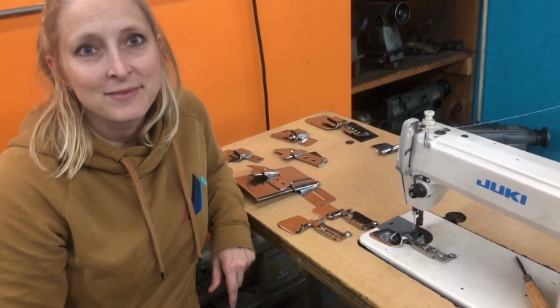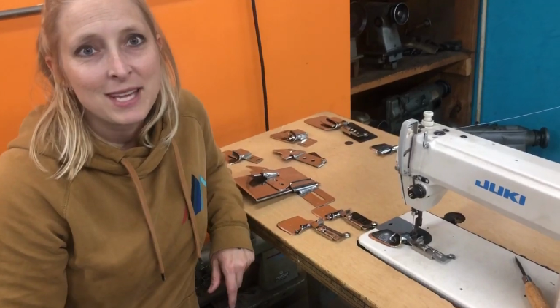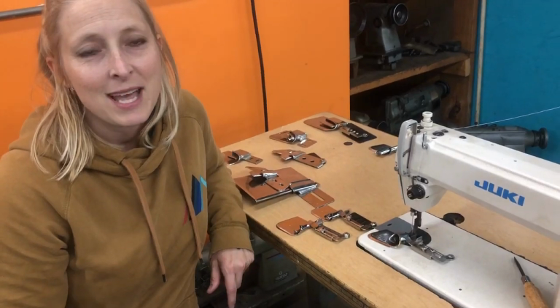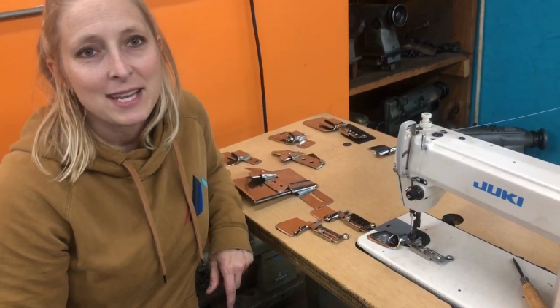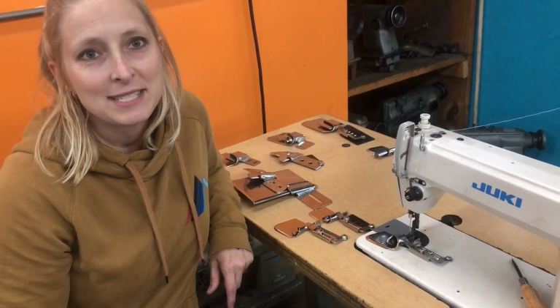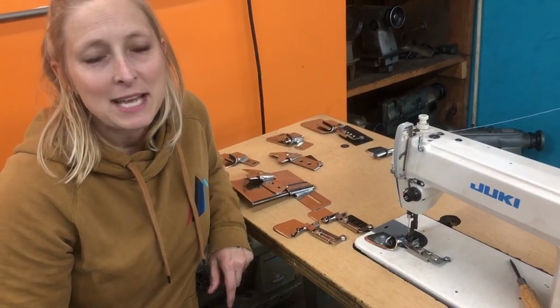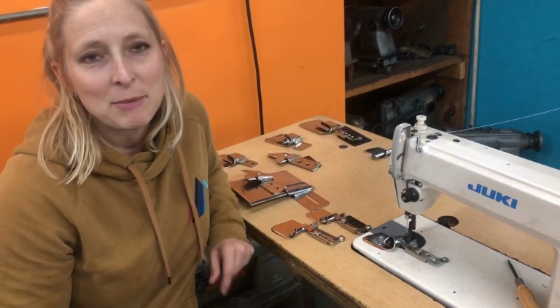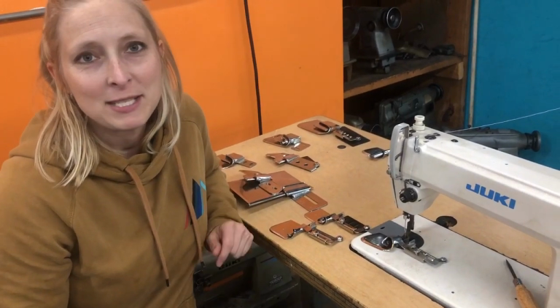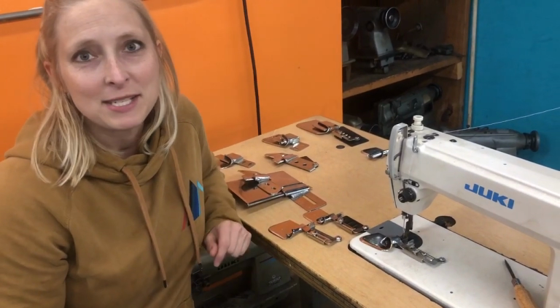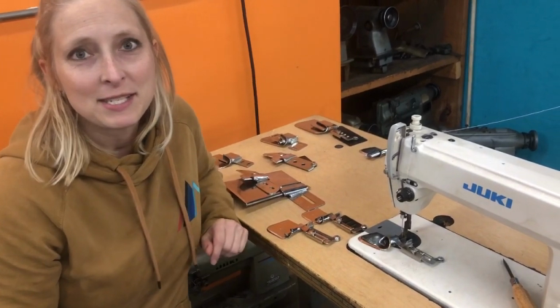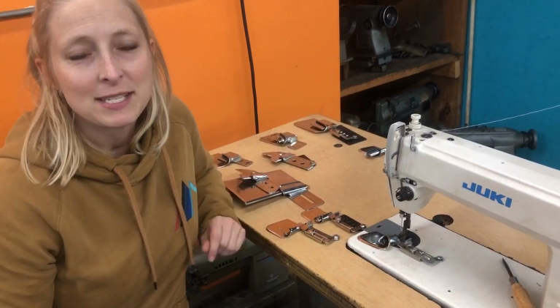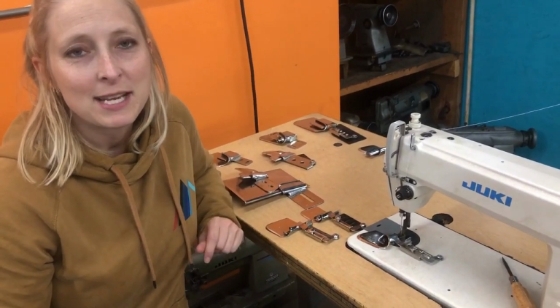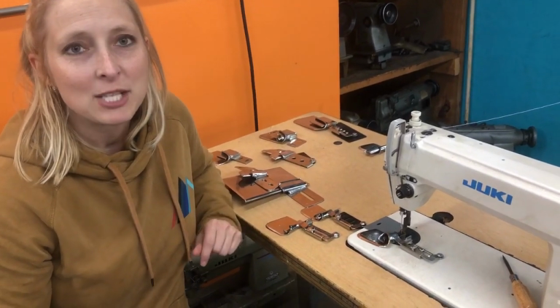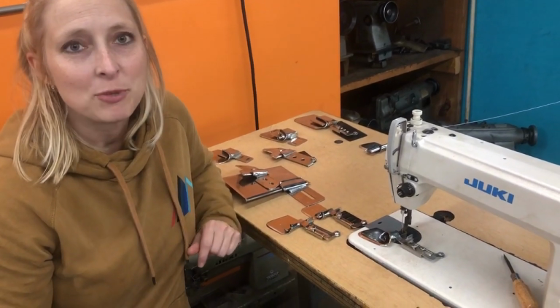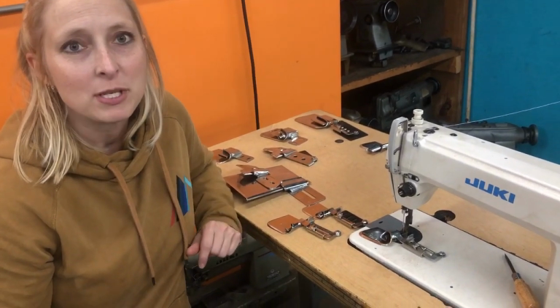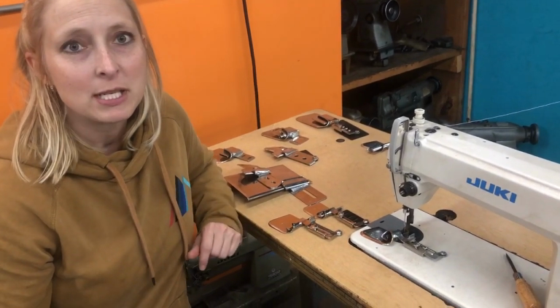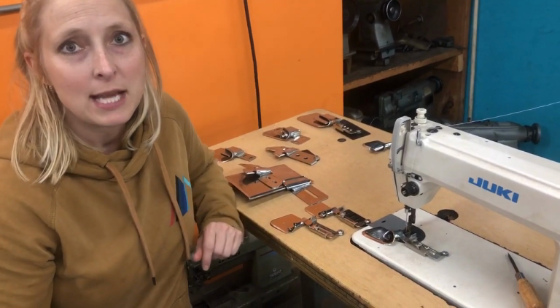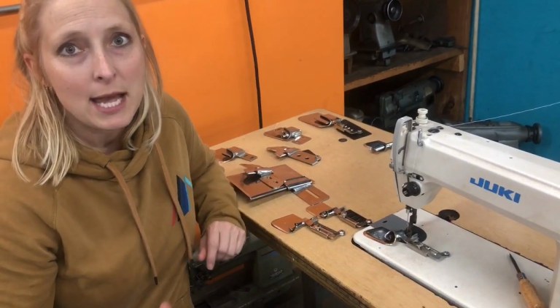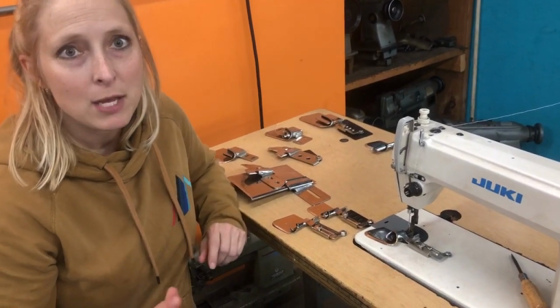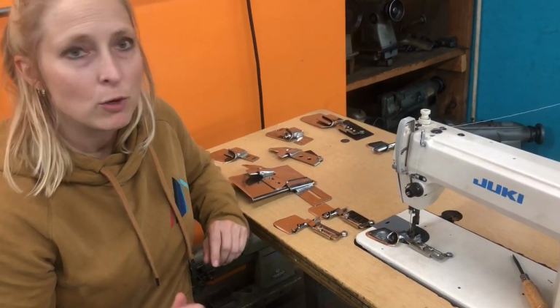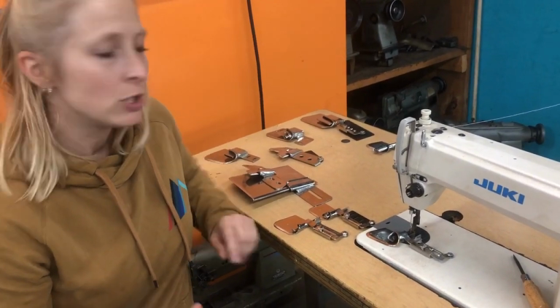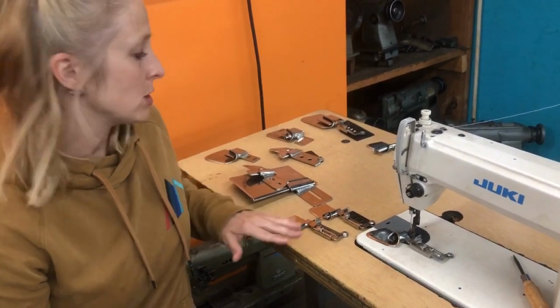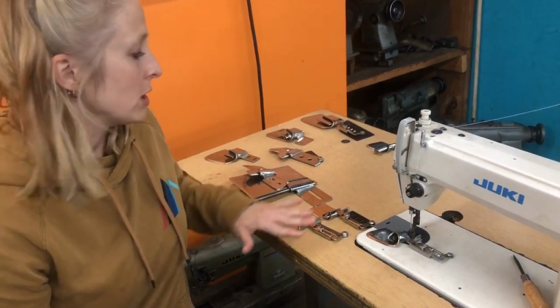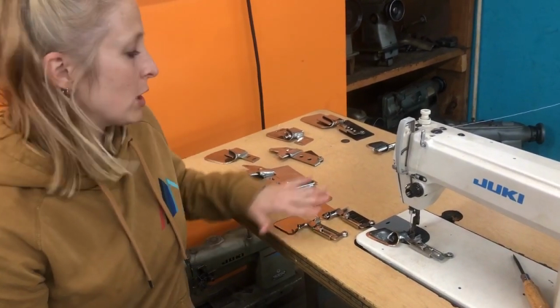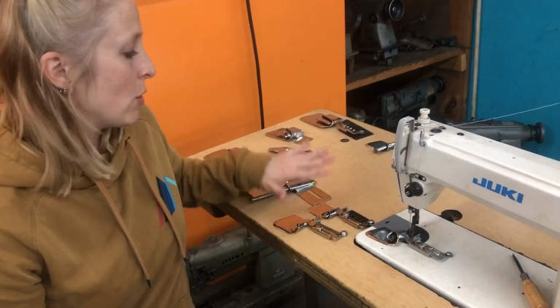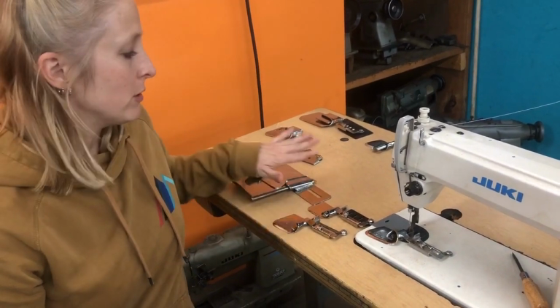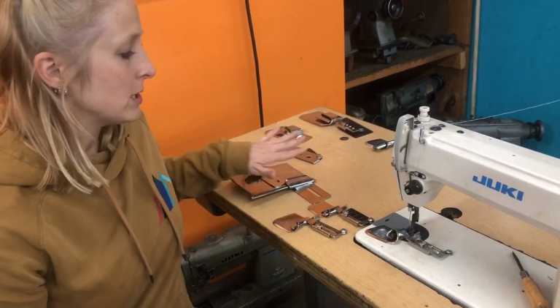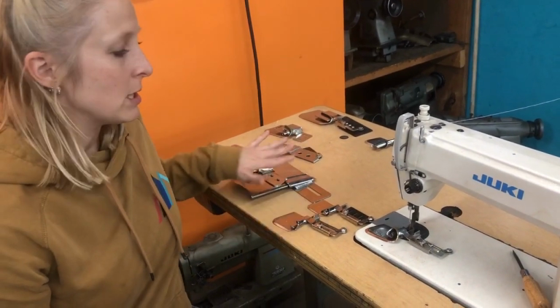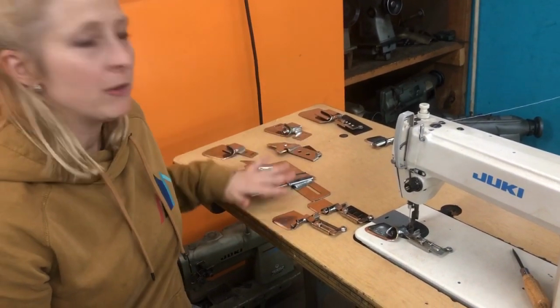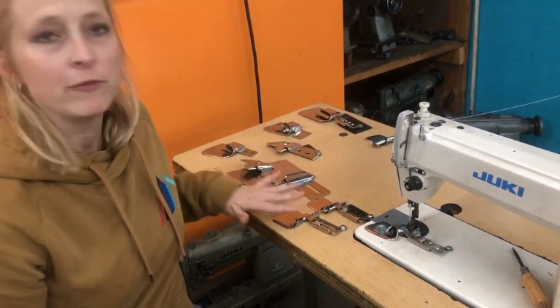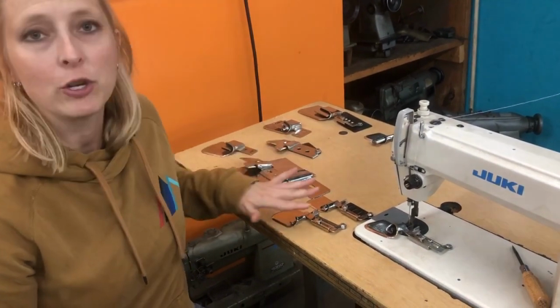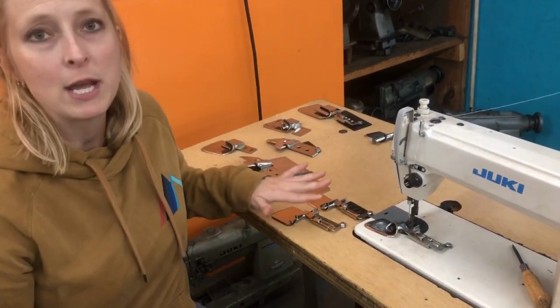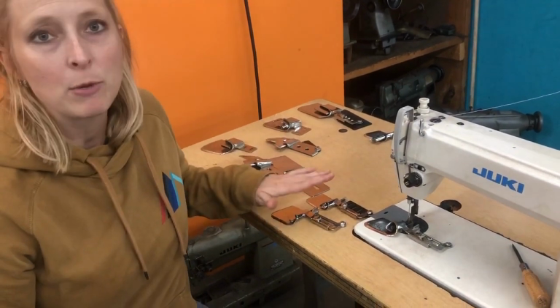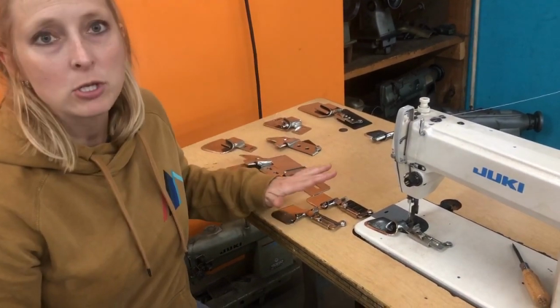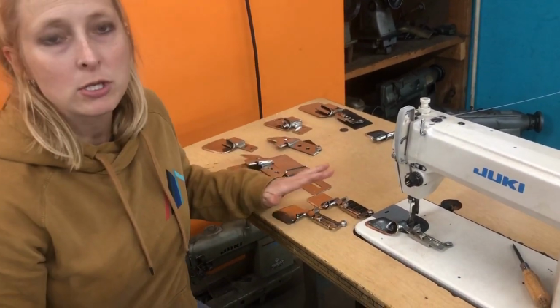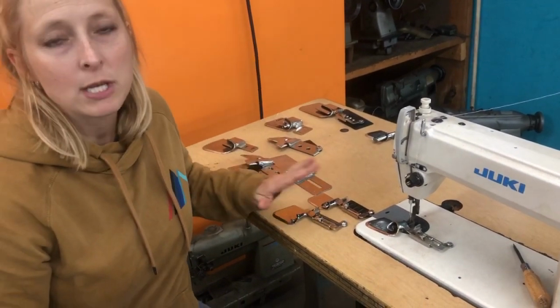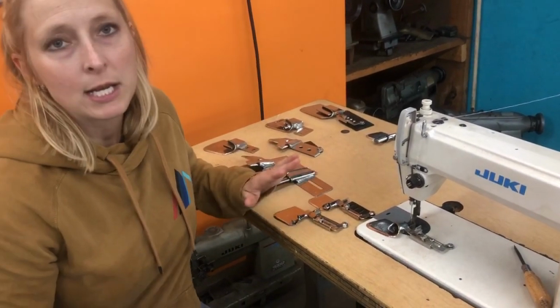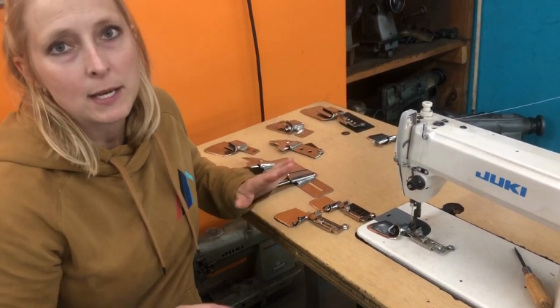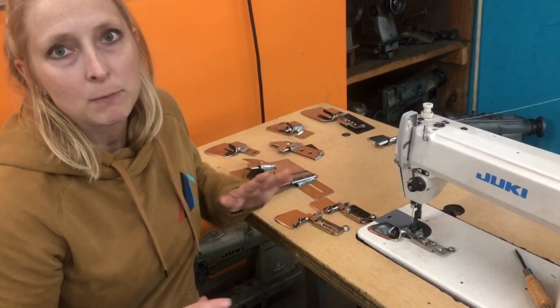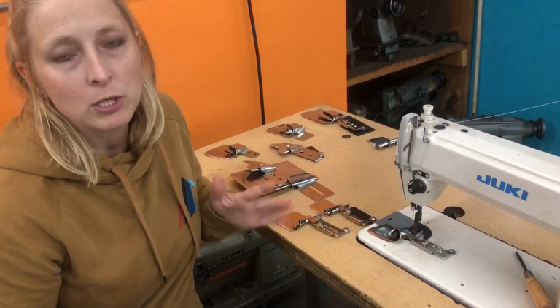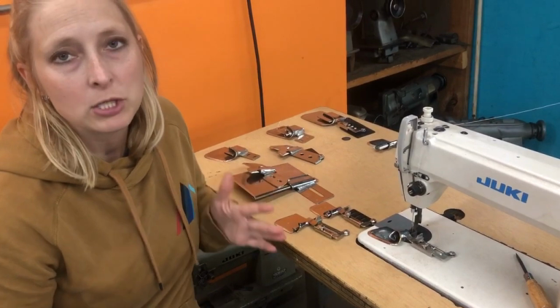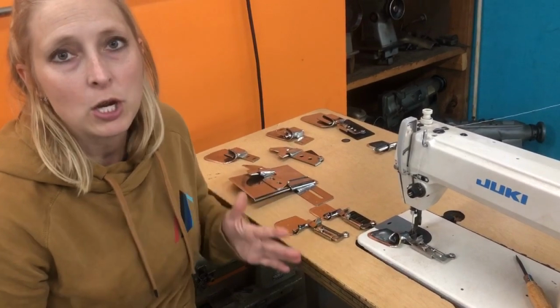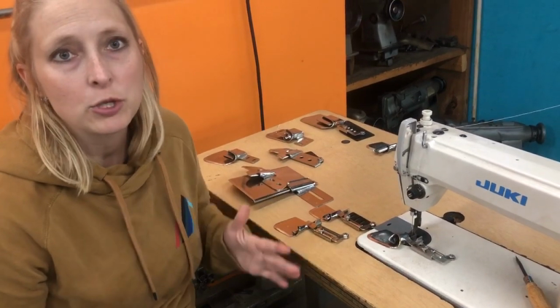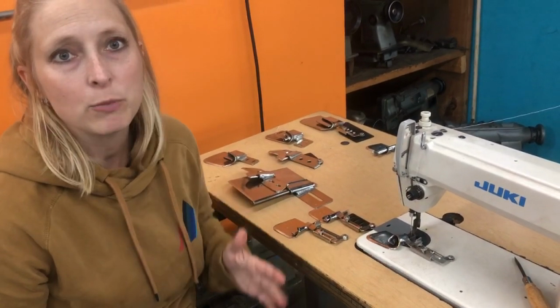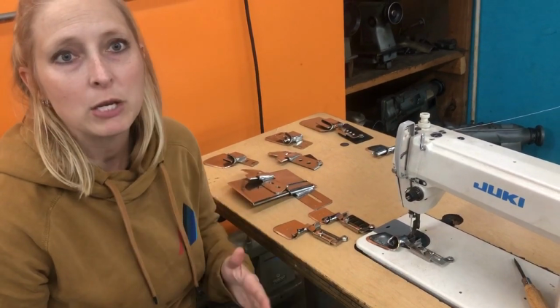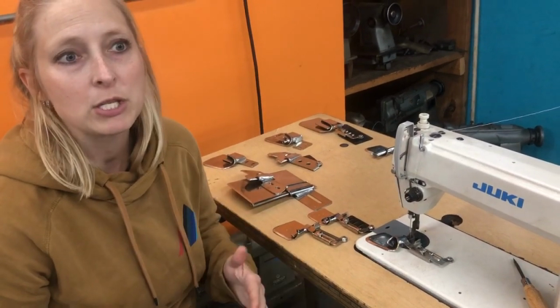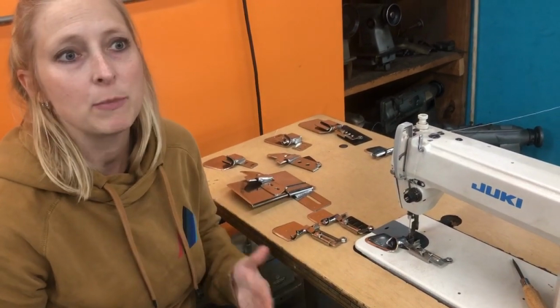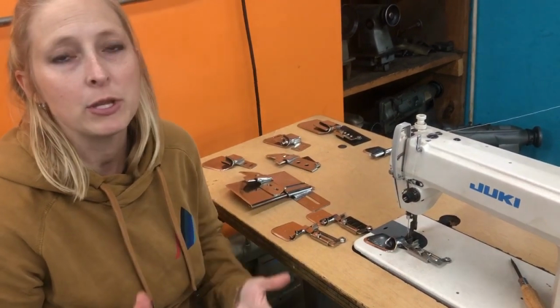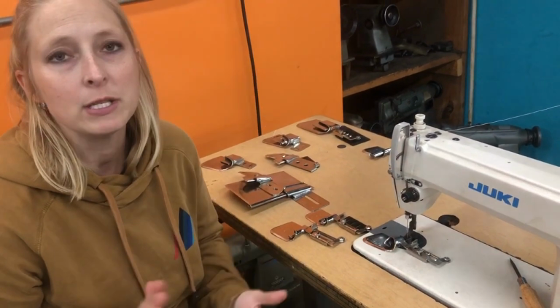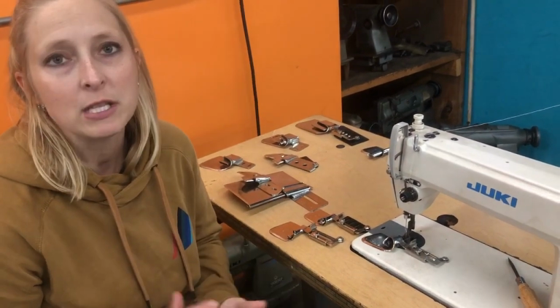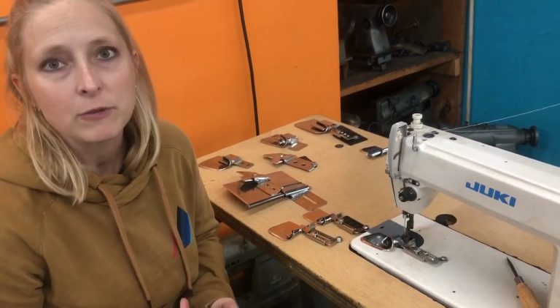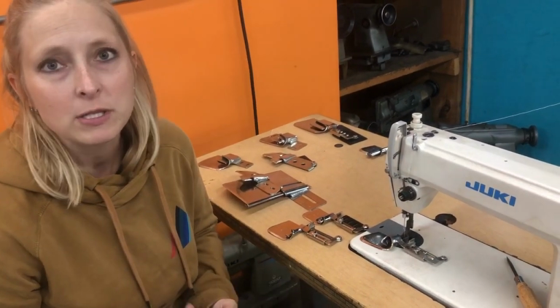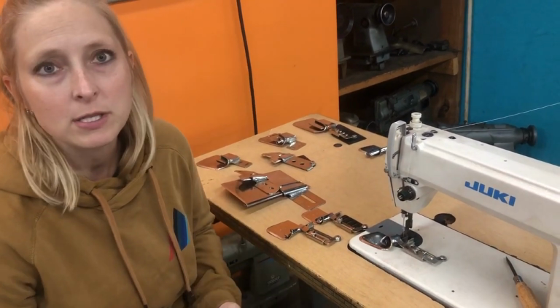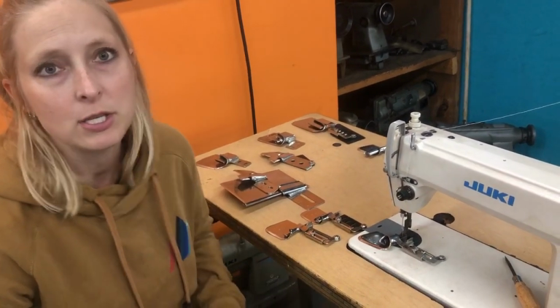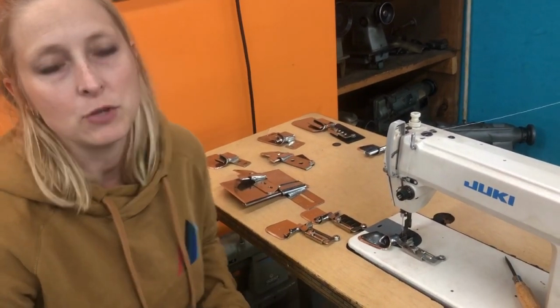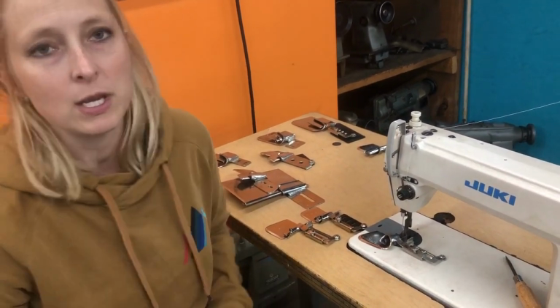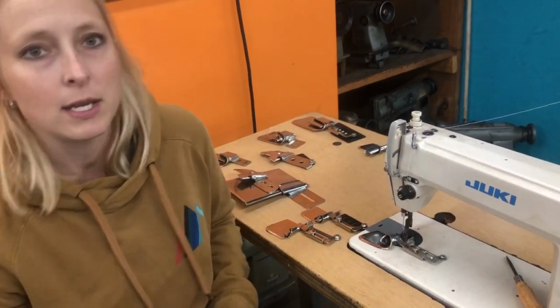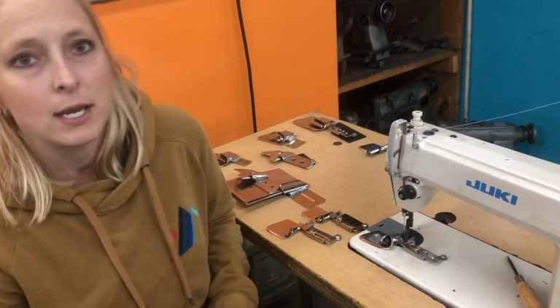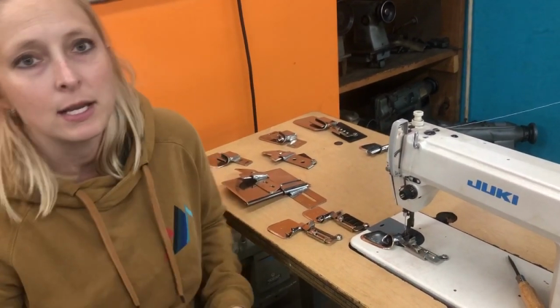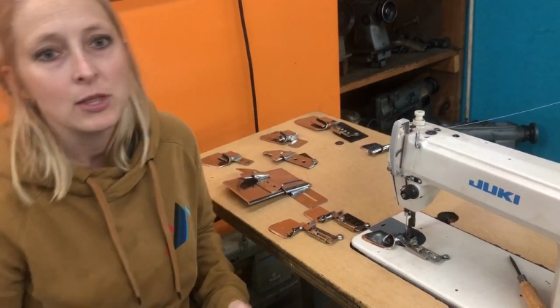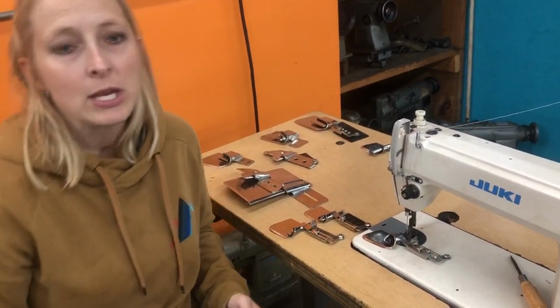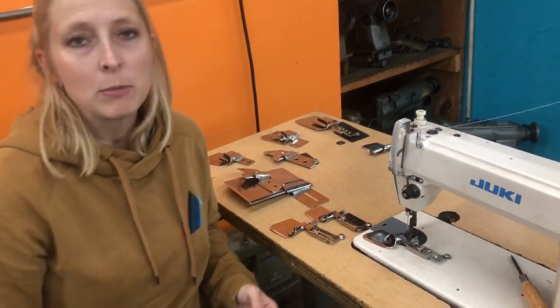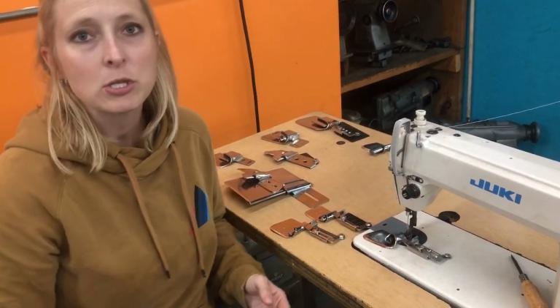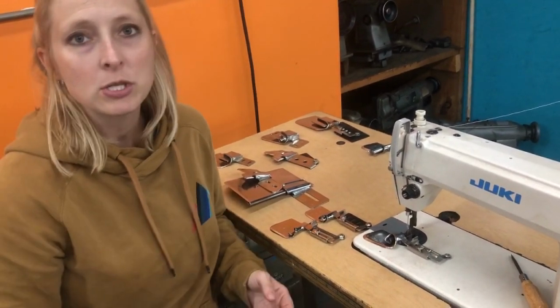Hey, it's Amy, Tennessee Attachment. Today we're just going to go over some of your hammers and I'm going to talk to you about some of the differences that you can get in the hammers.